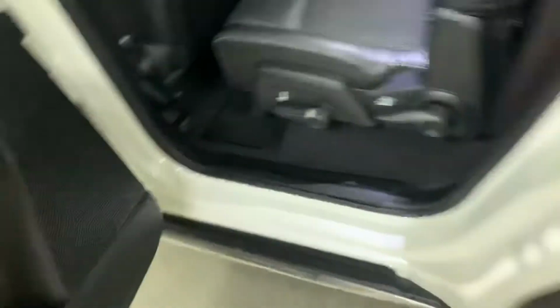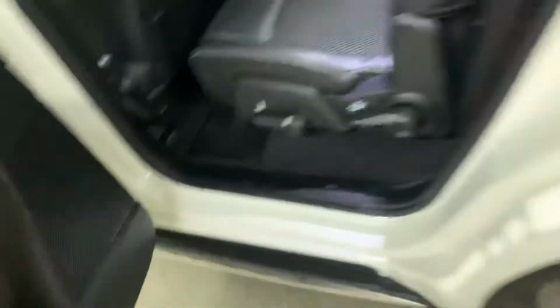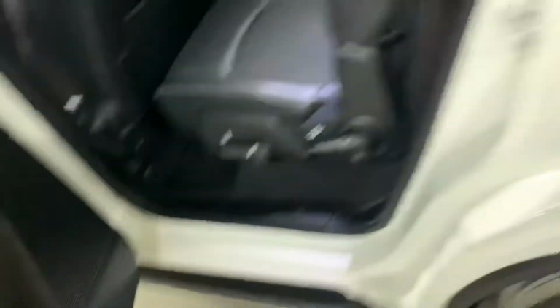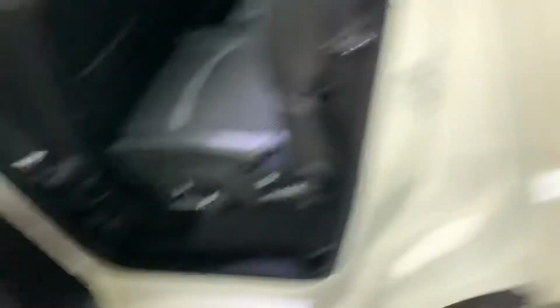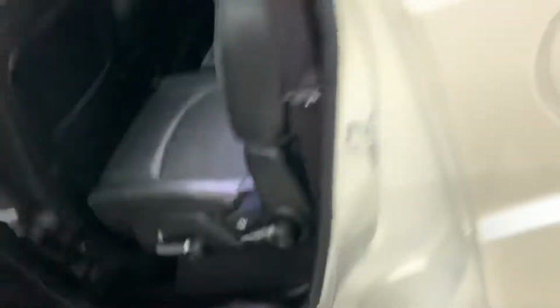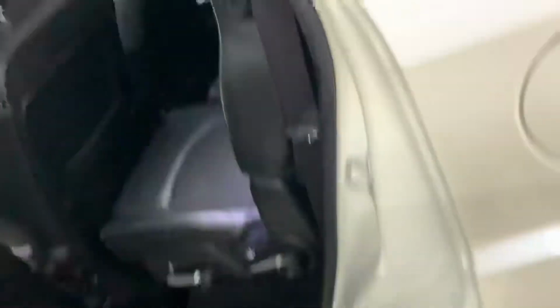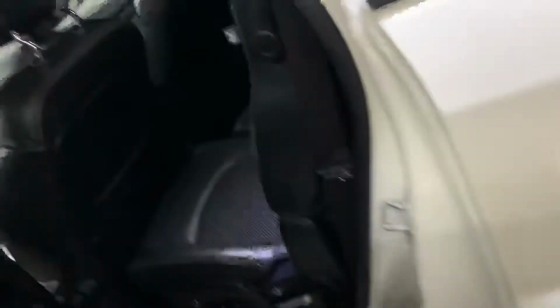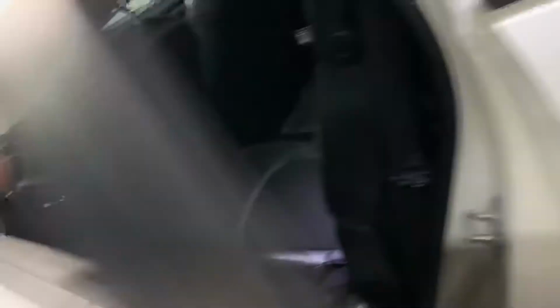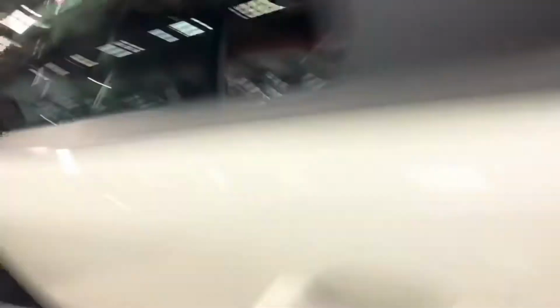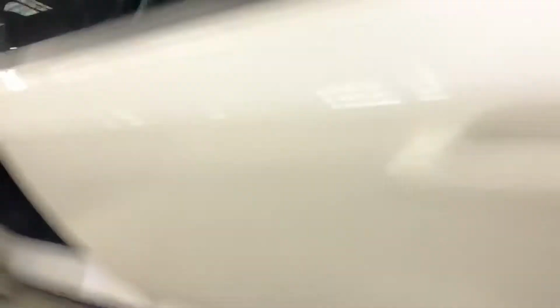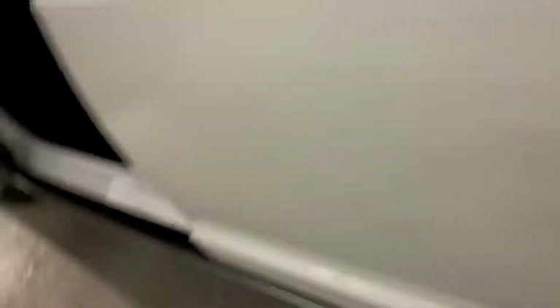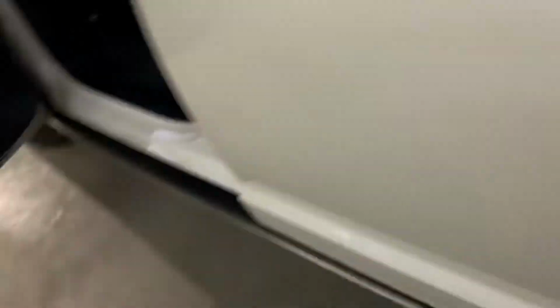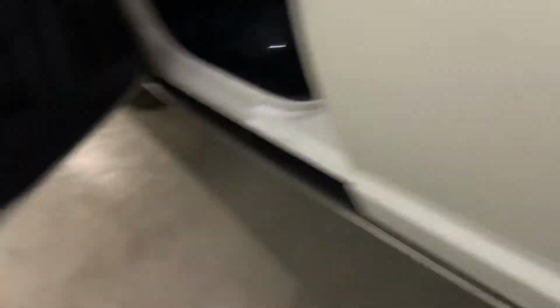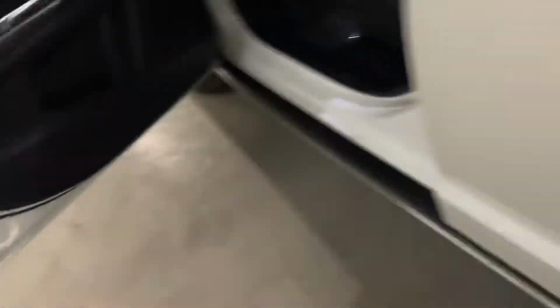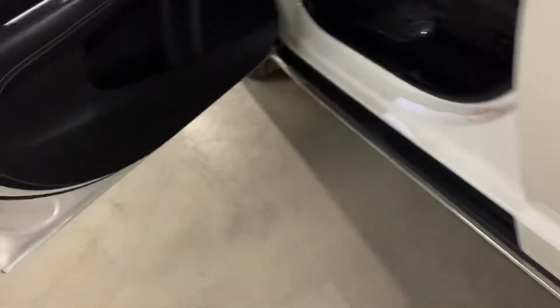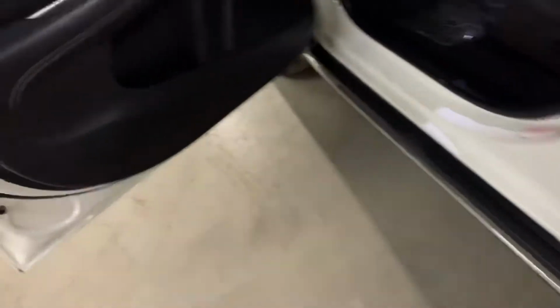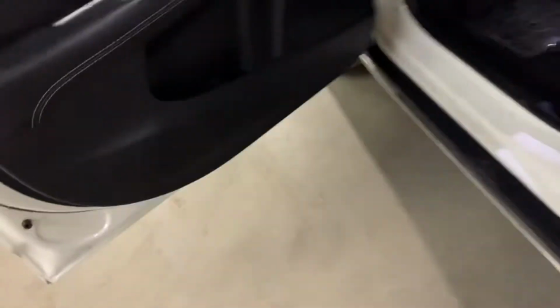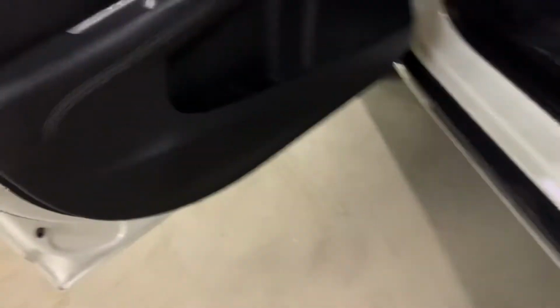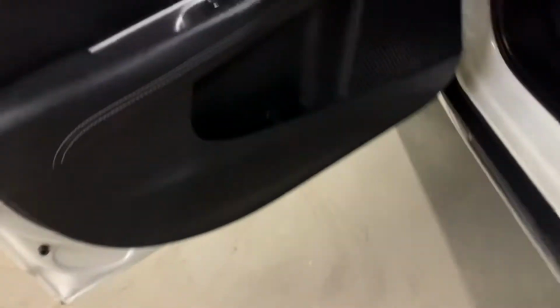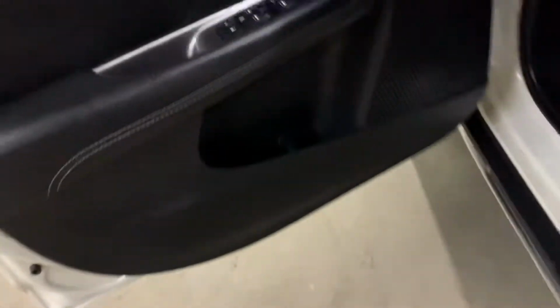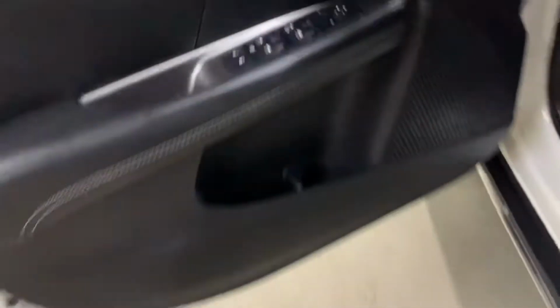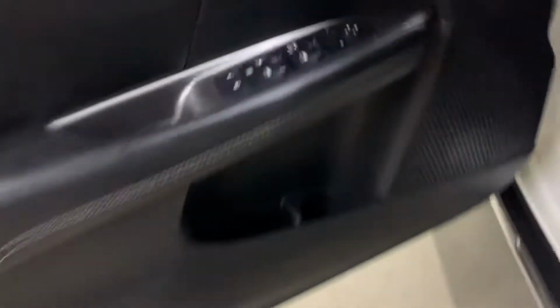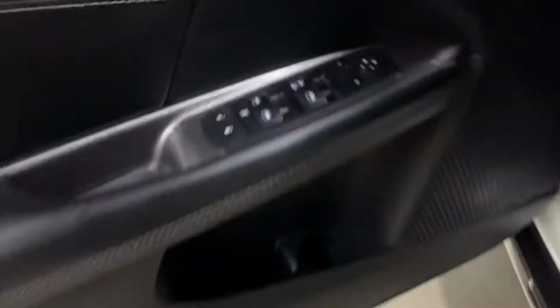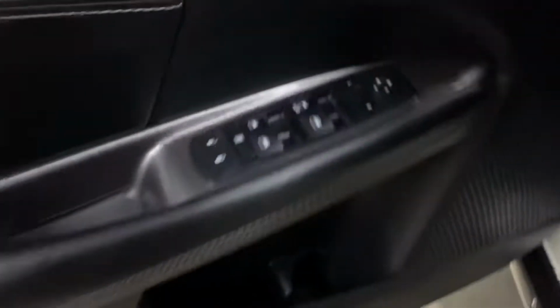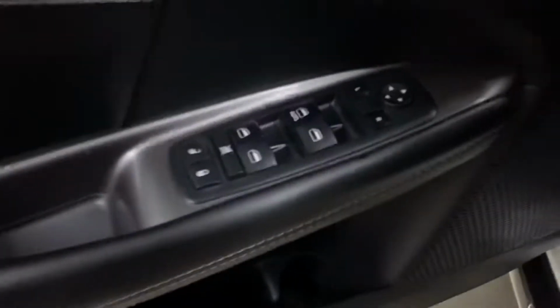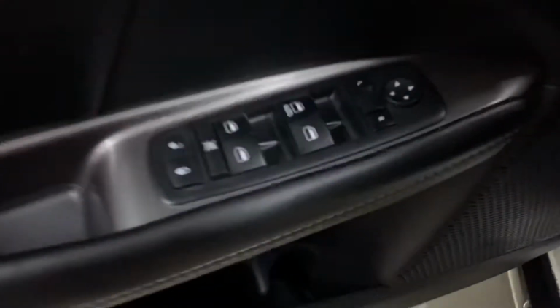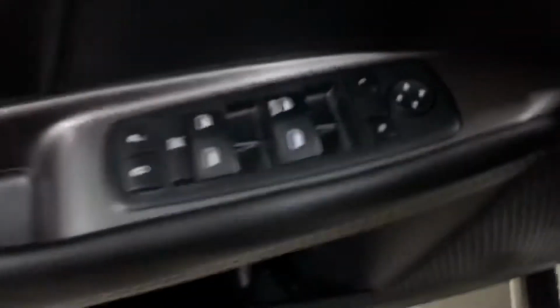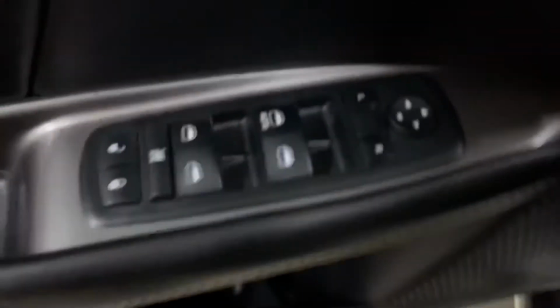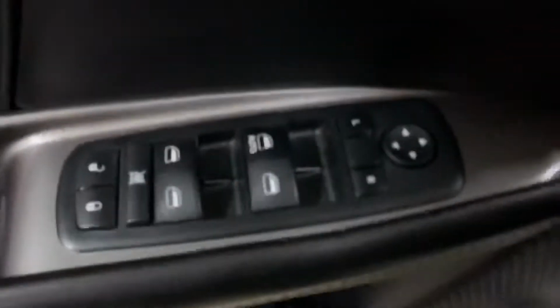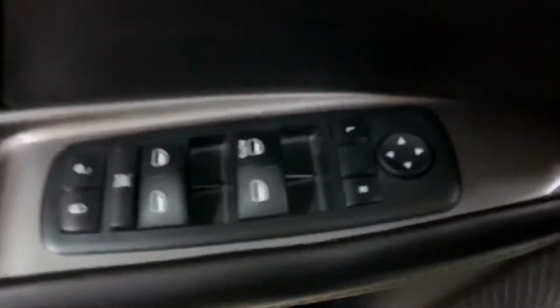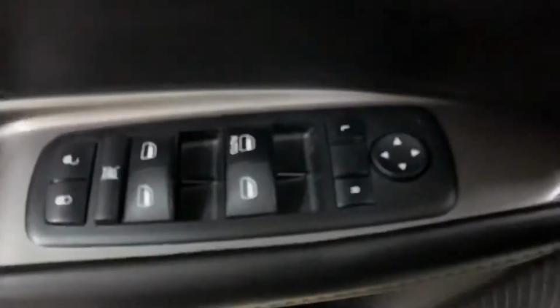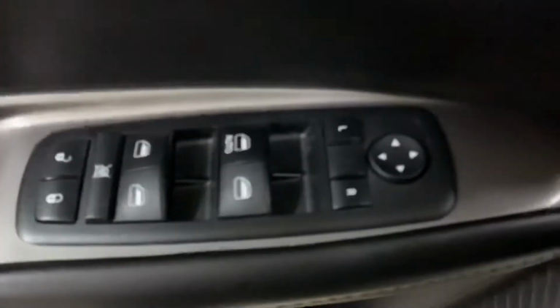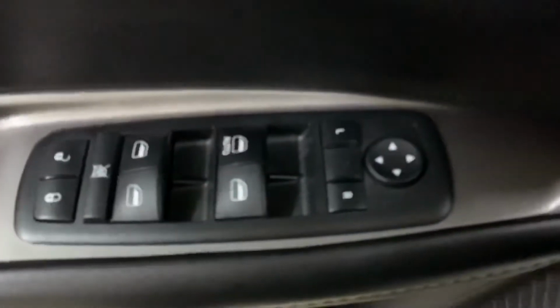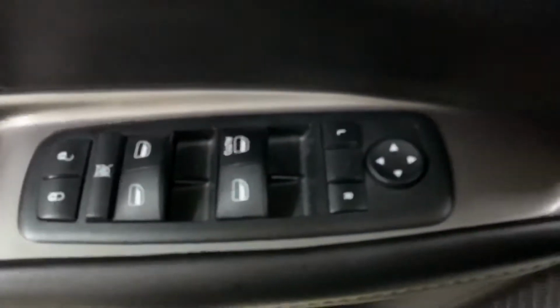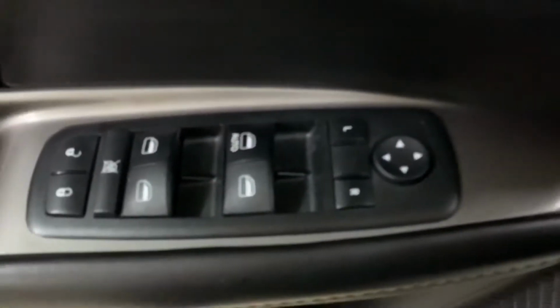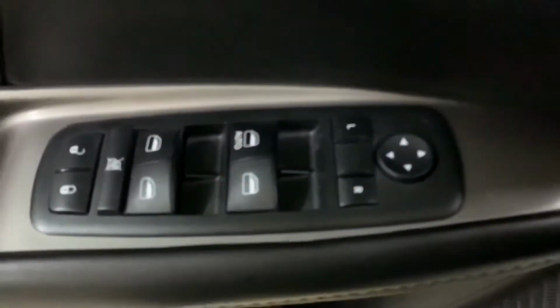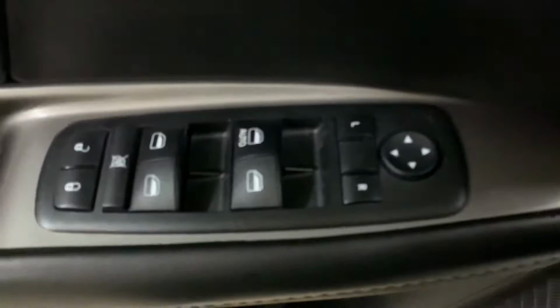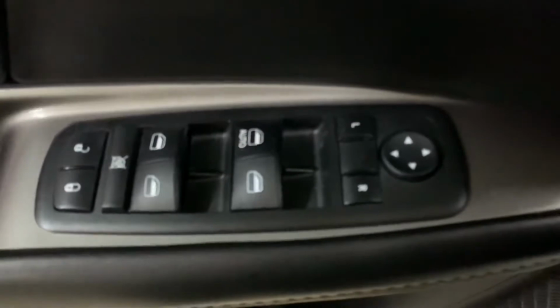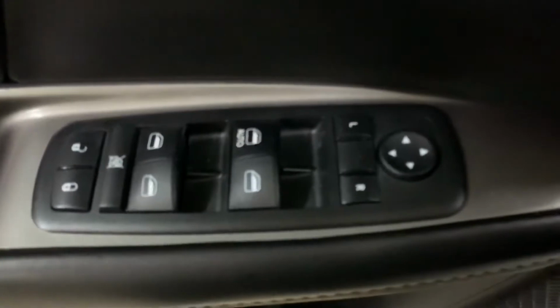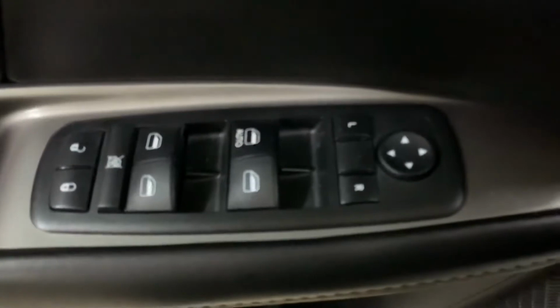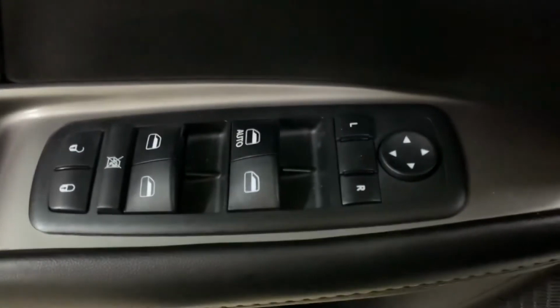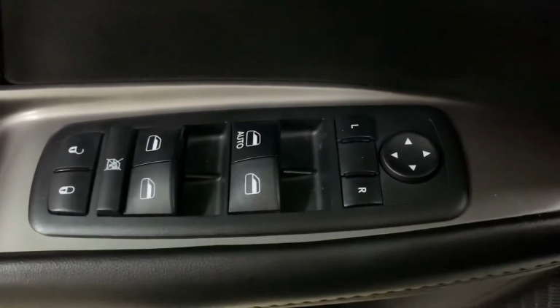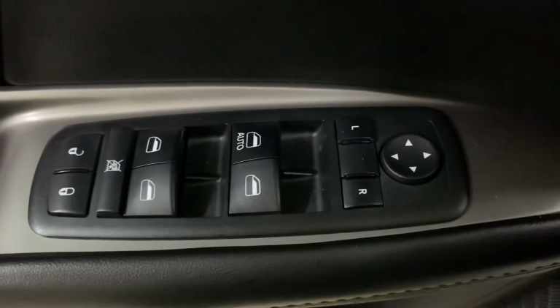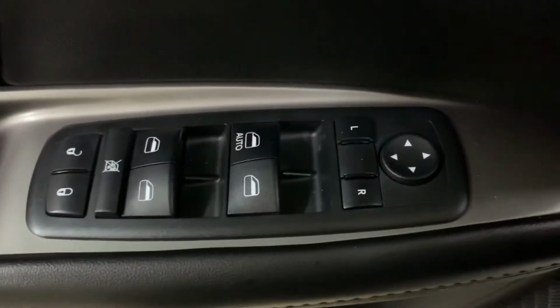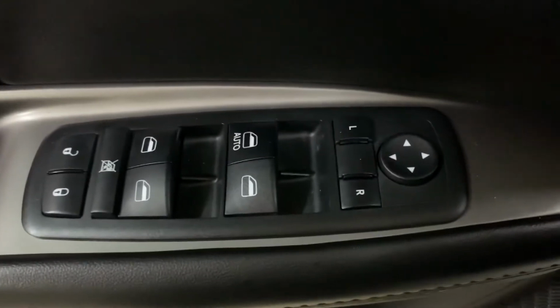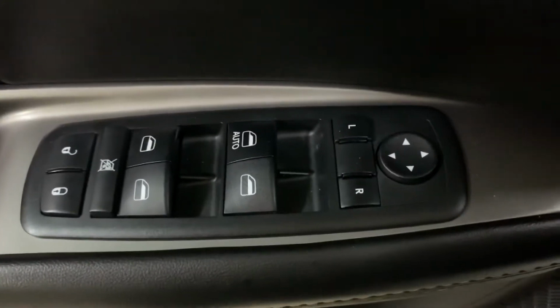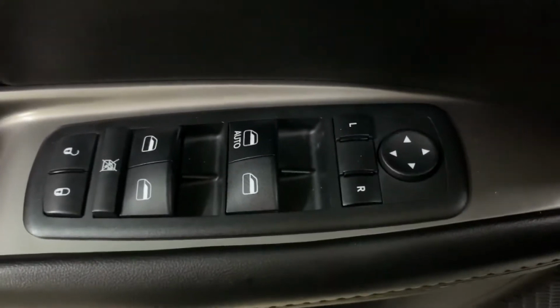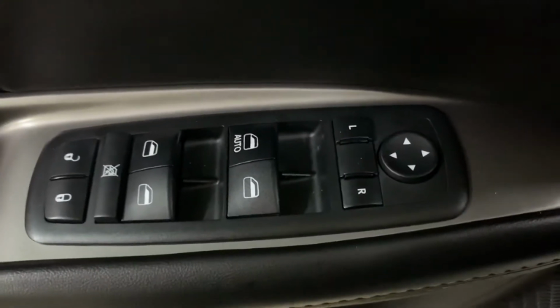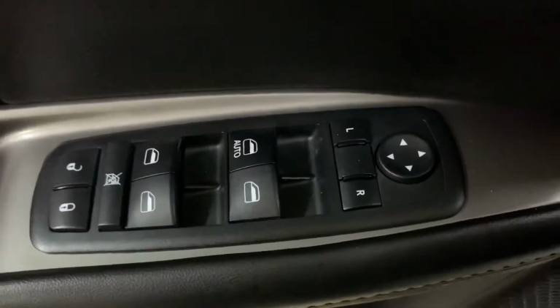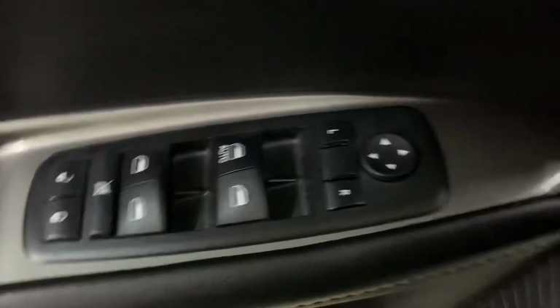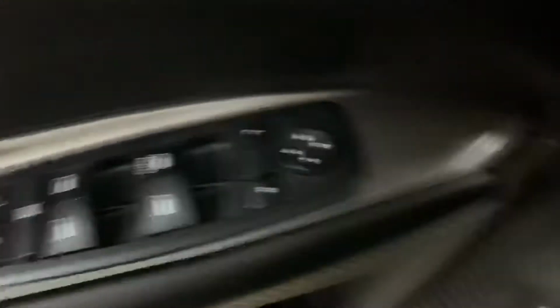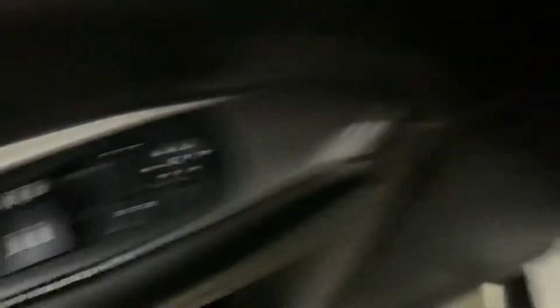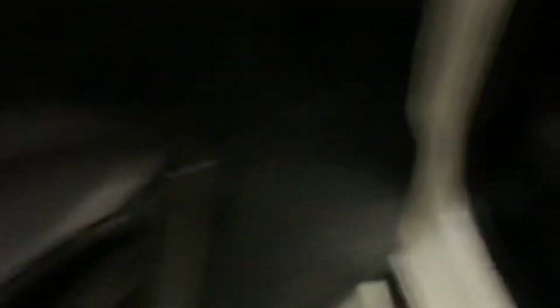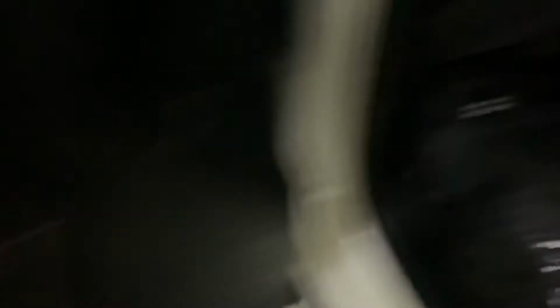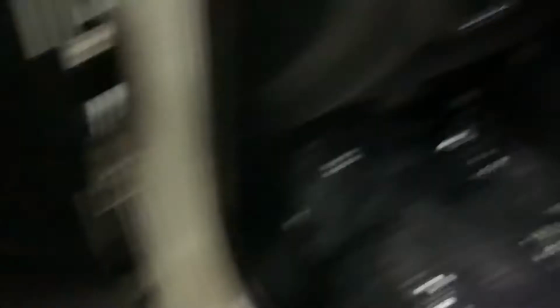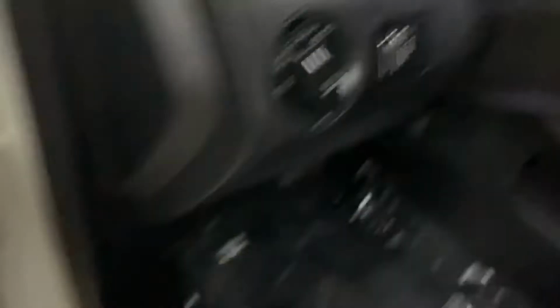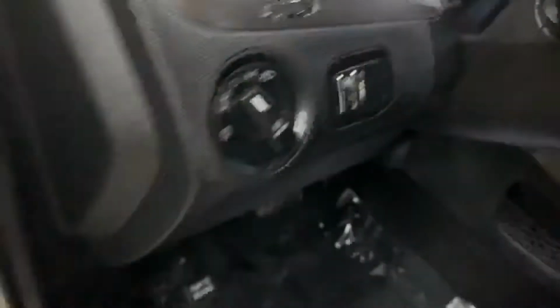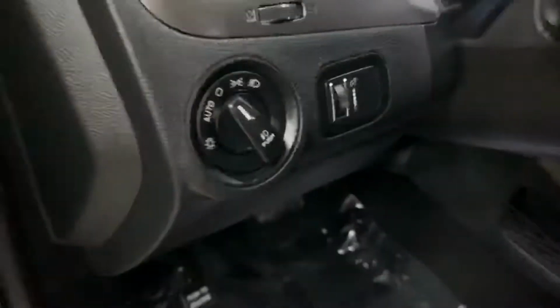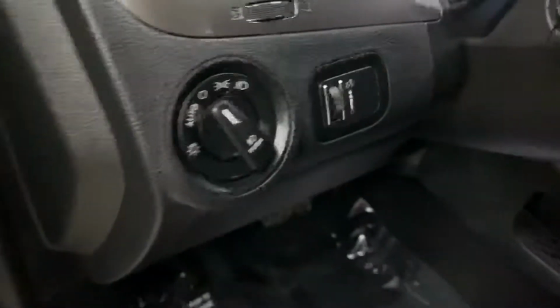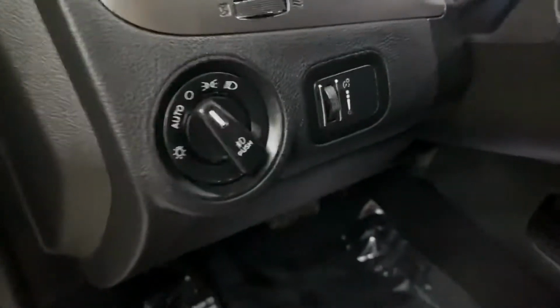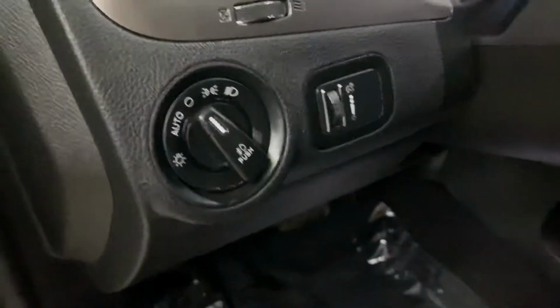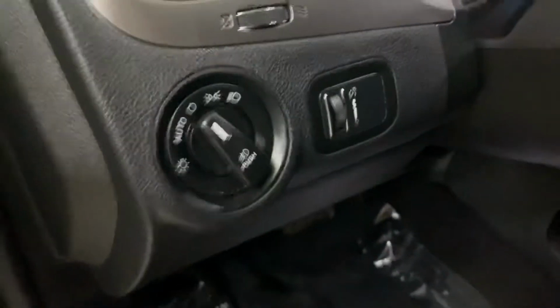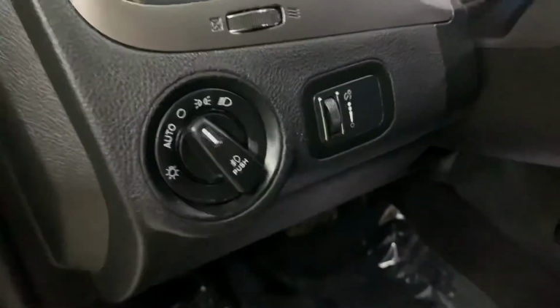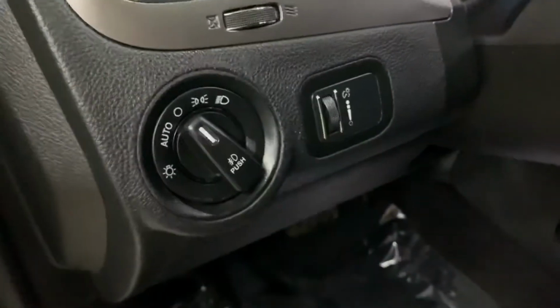In this vehicle you're also going to have your power windows, power locks, and power mirrors. You've also got your light controls here.